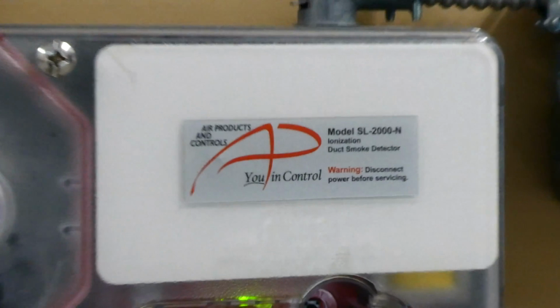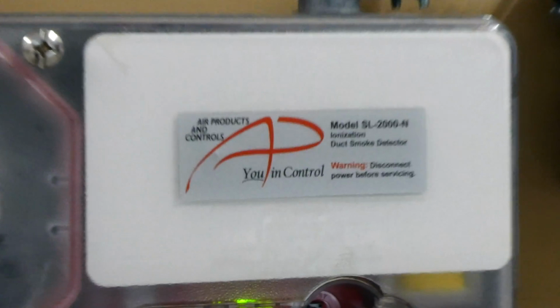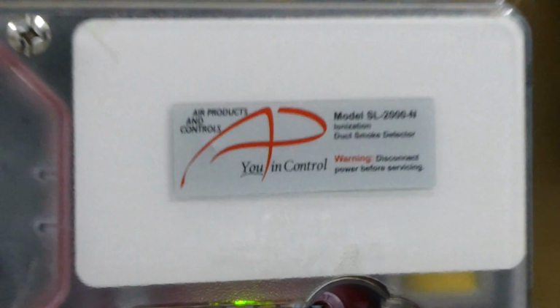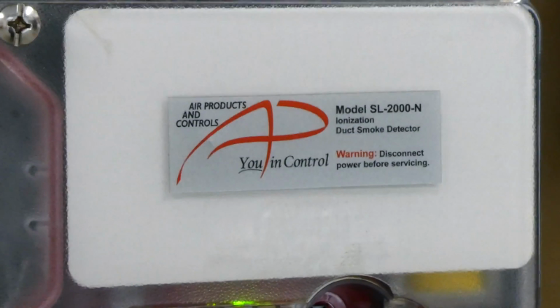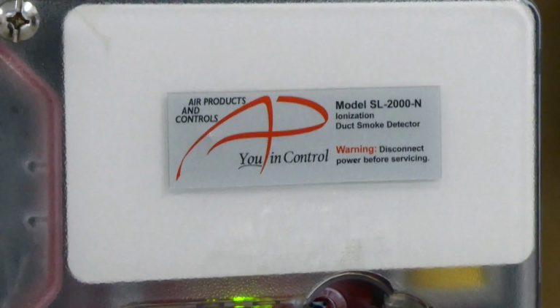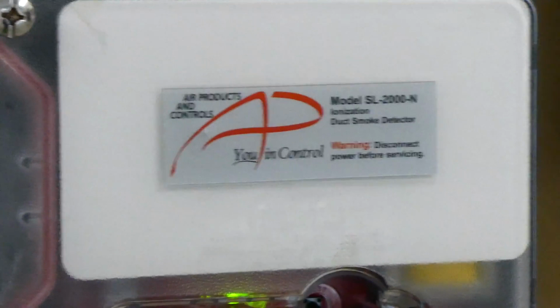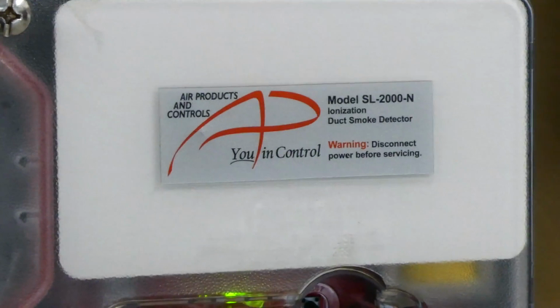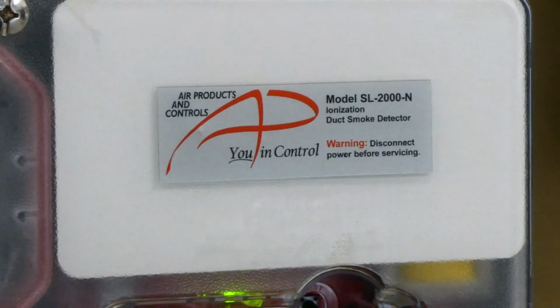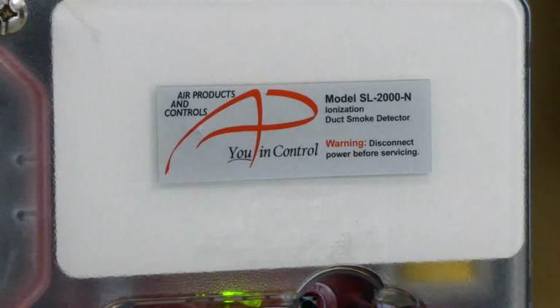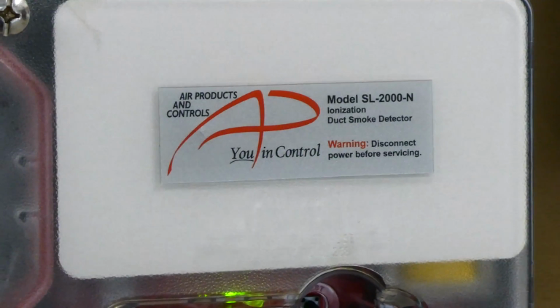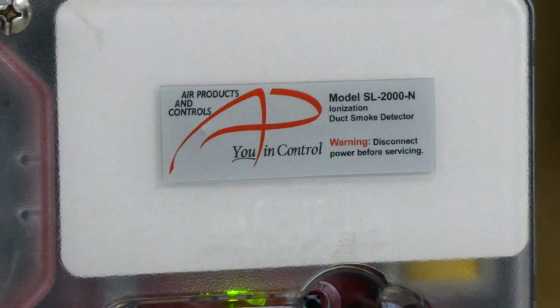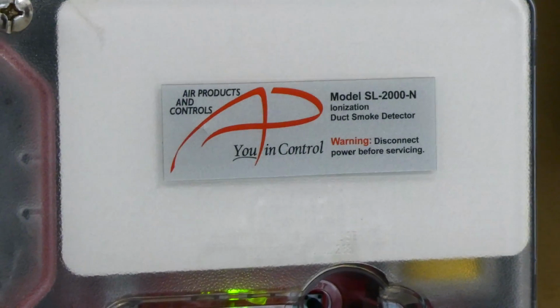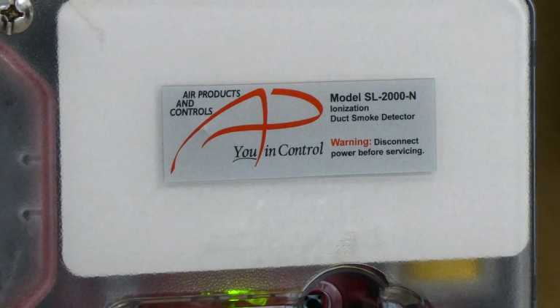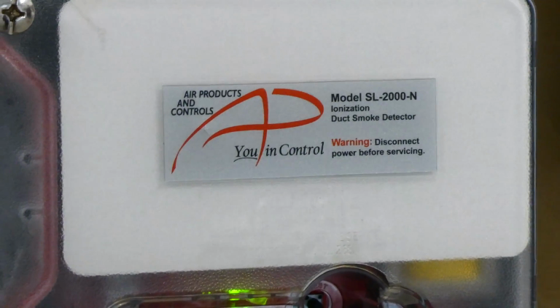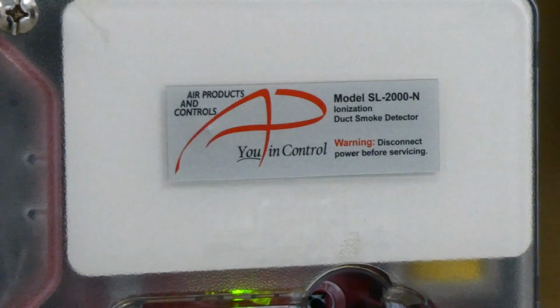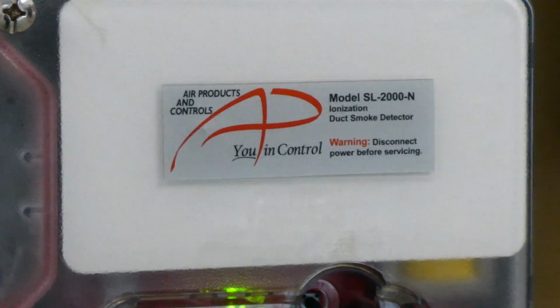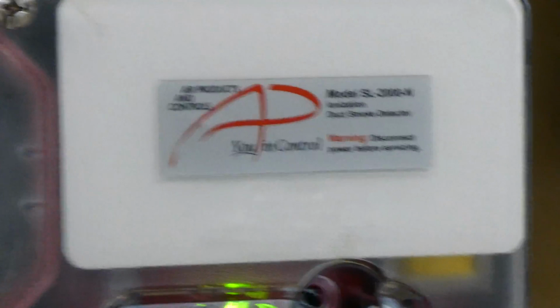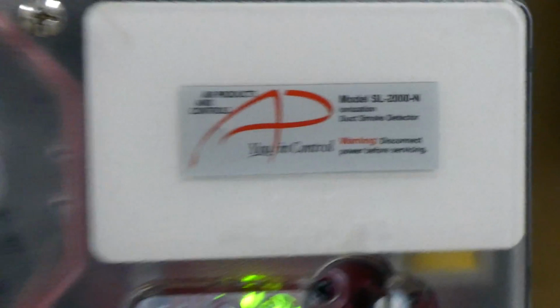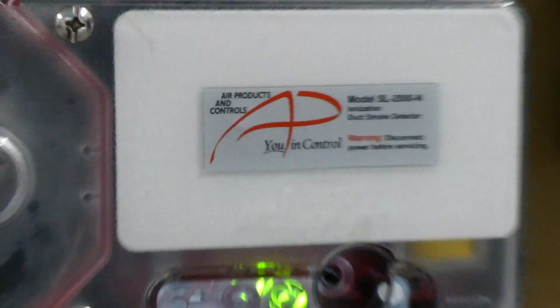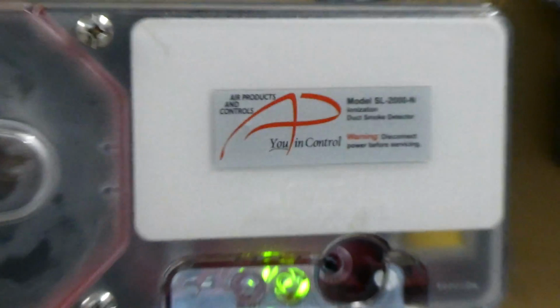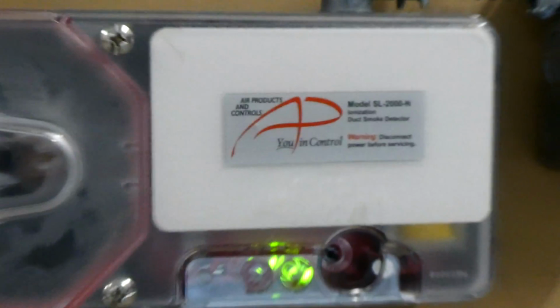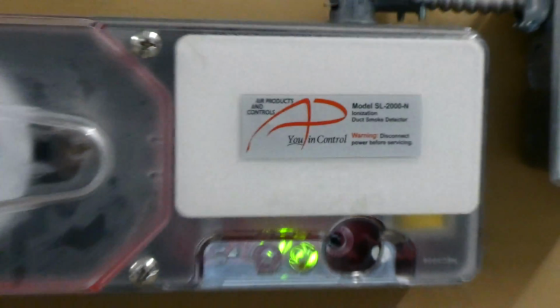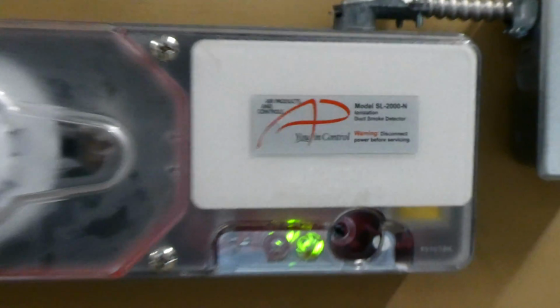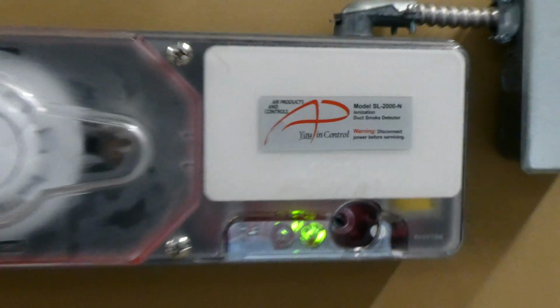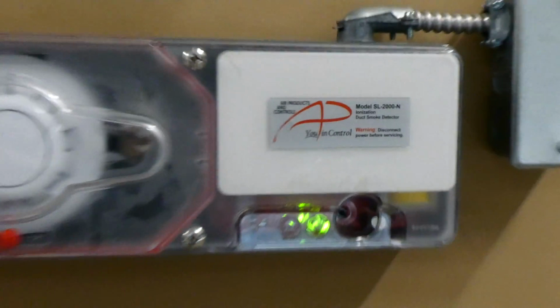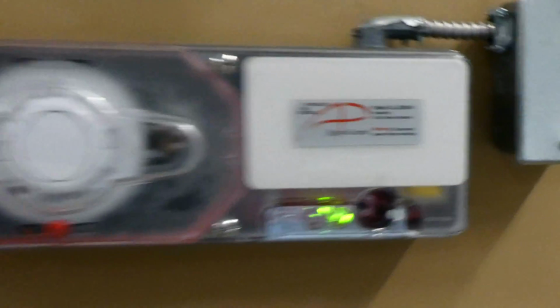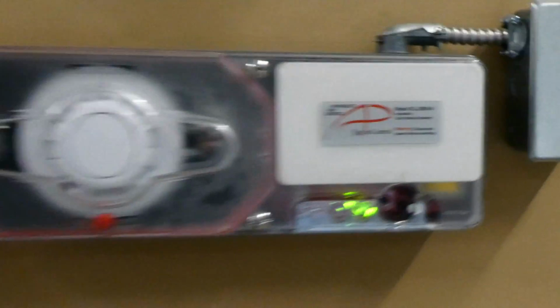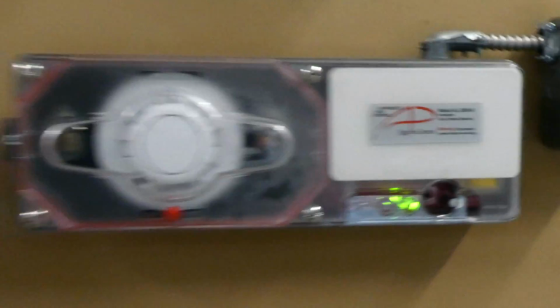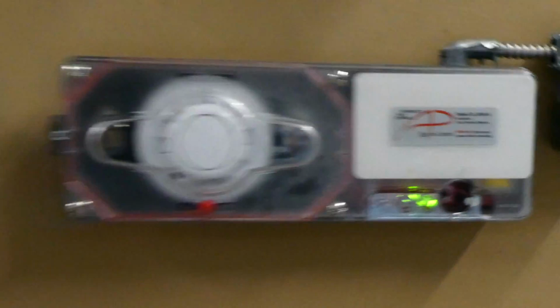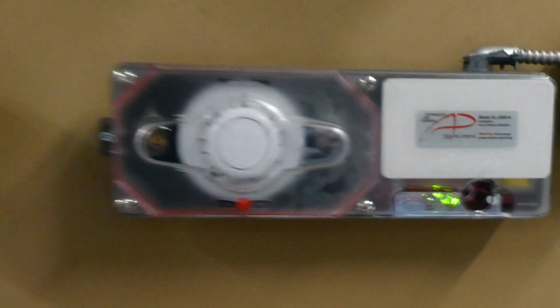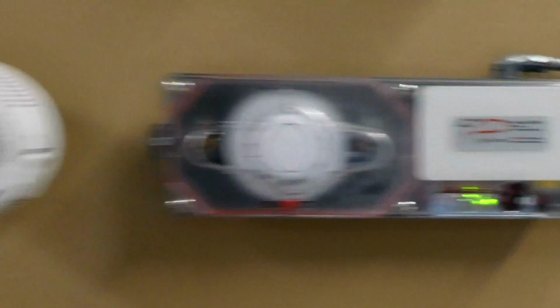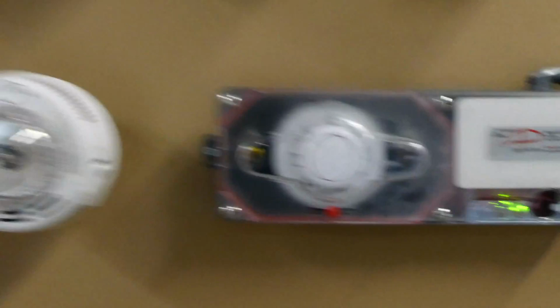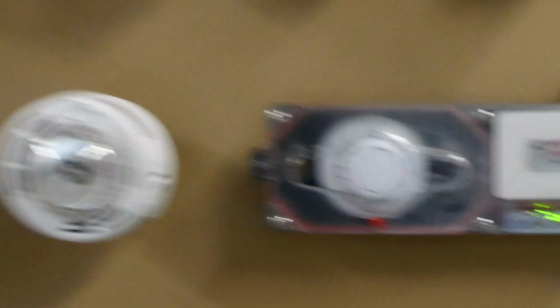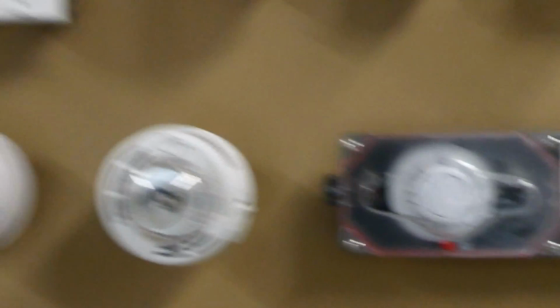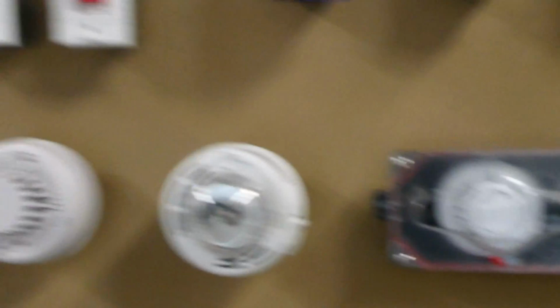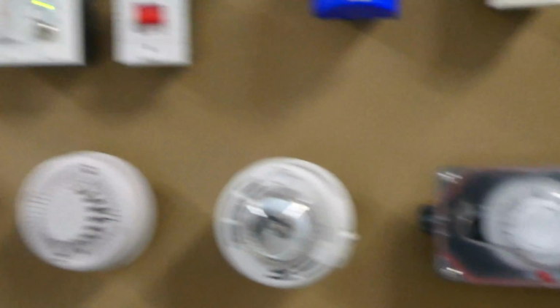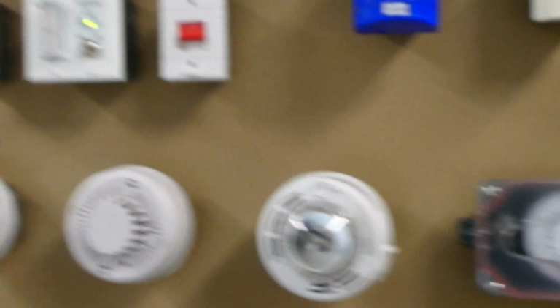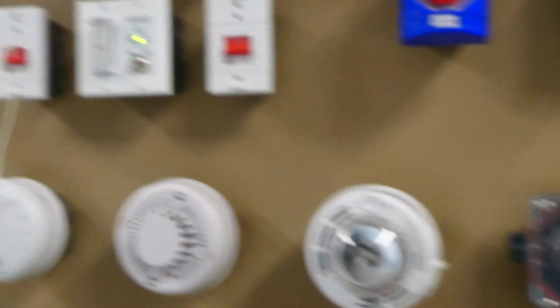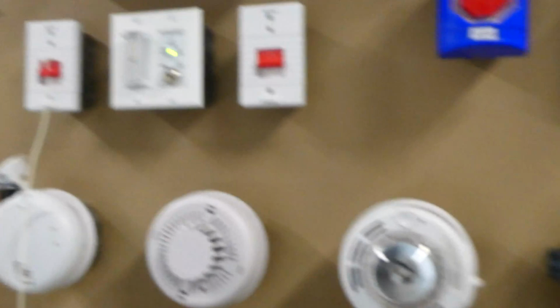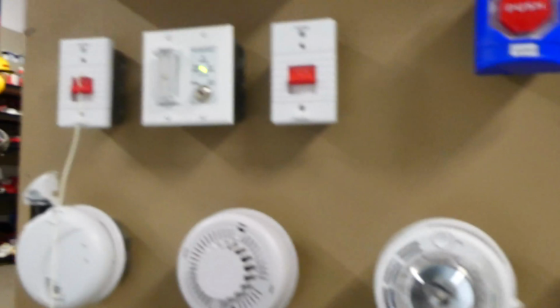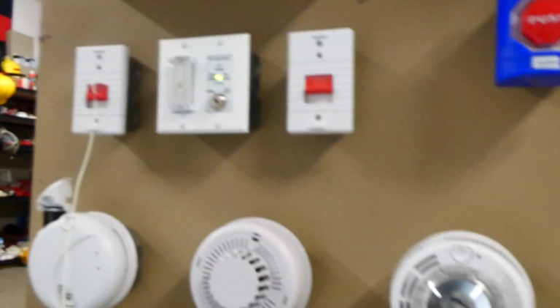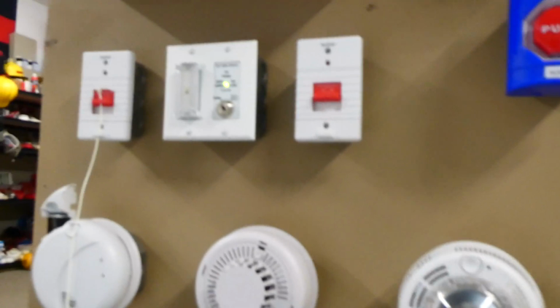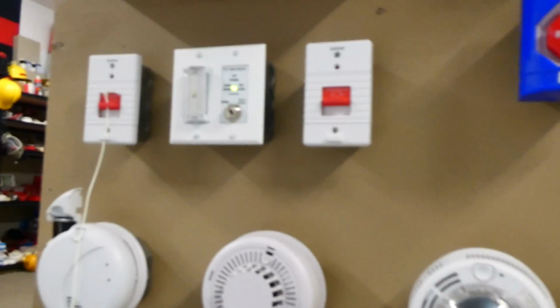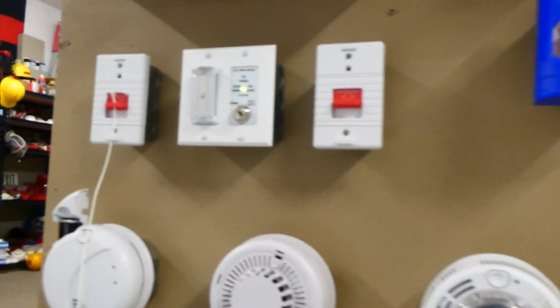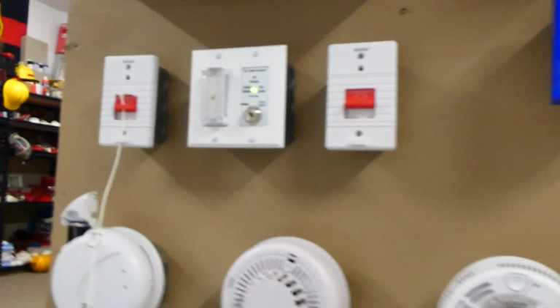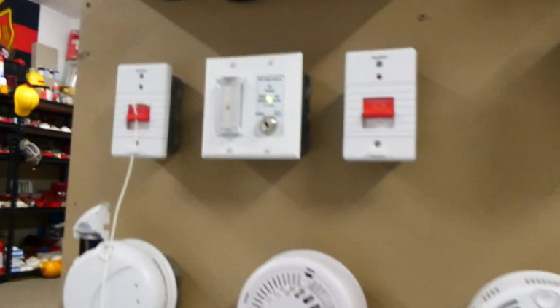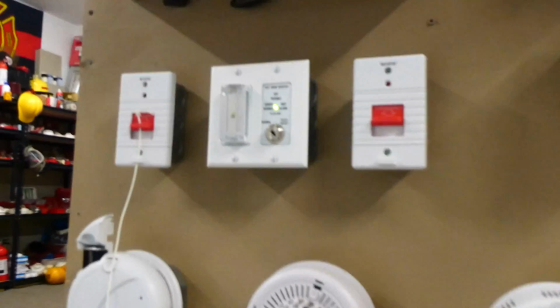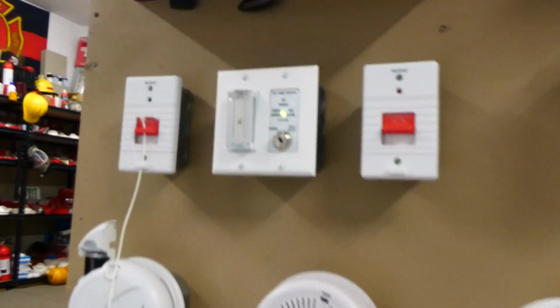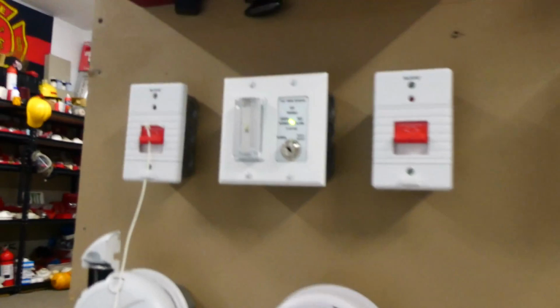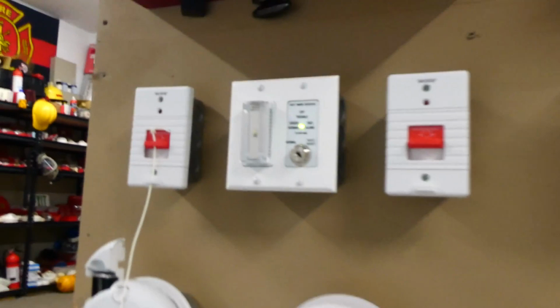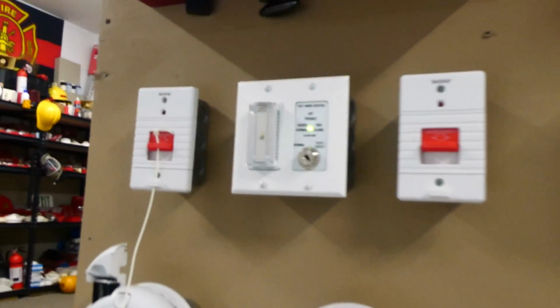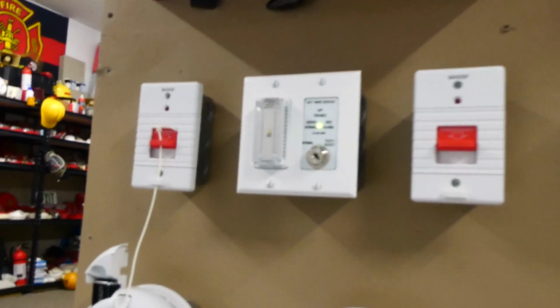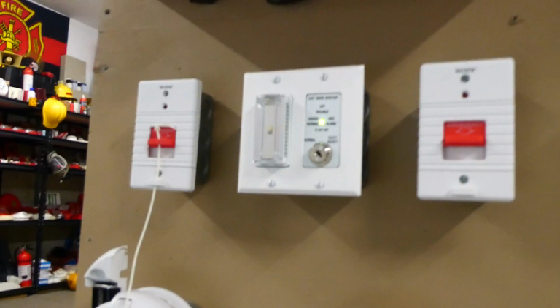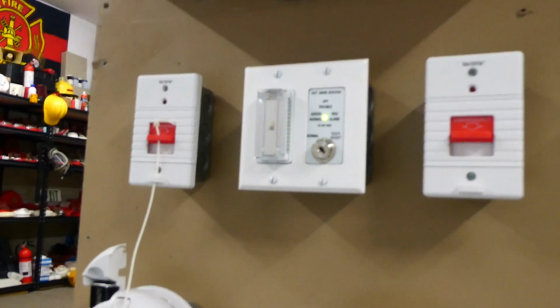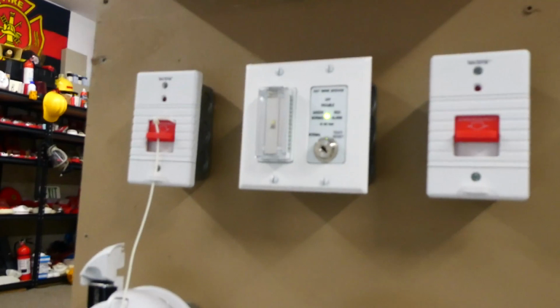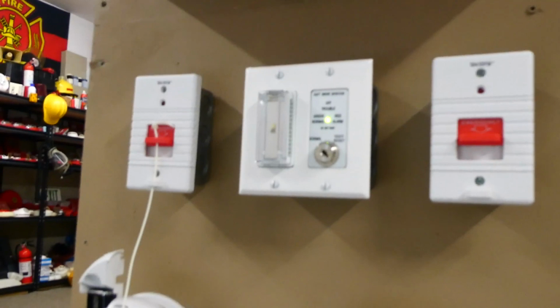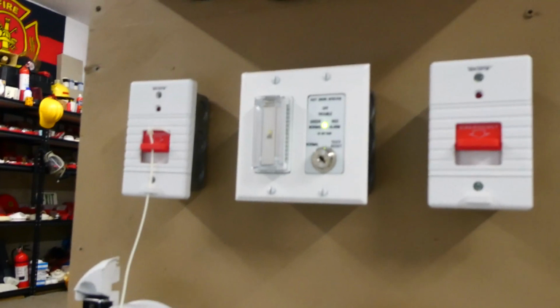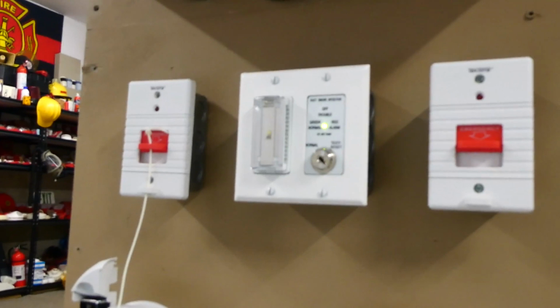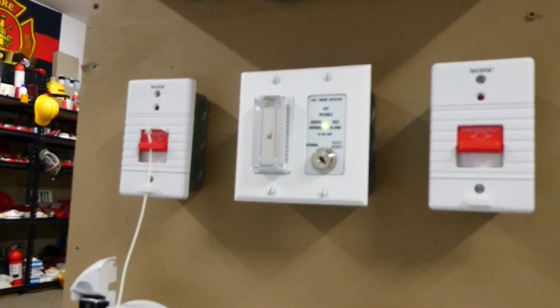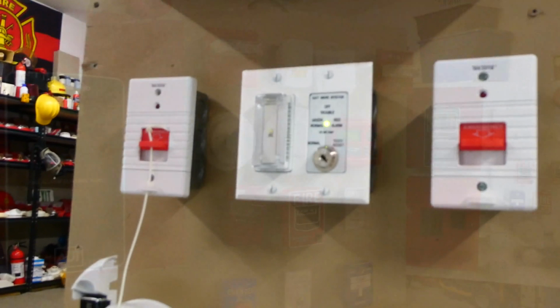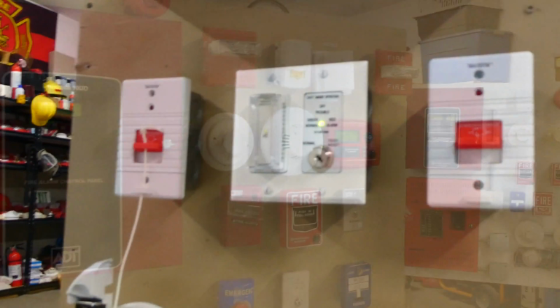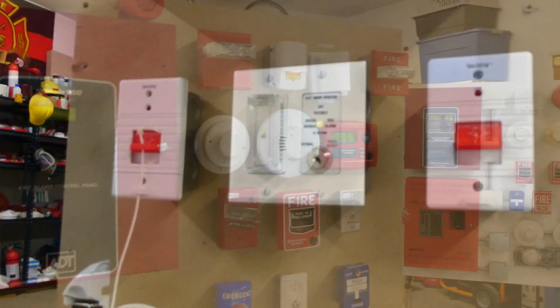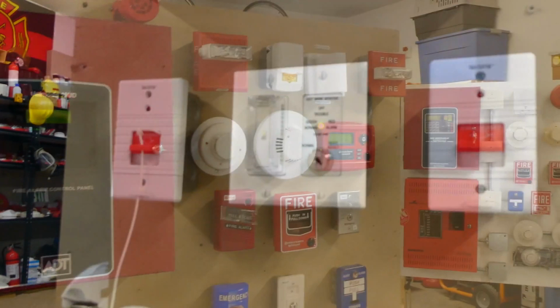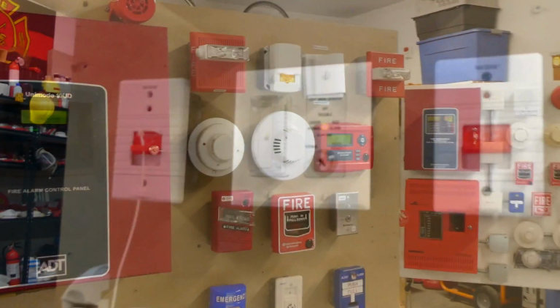You can see the tag right there. And it has its according key switch, which will also go off when we test it.